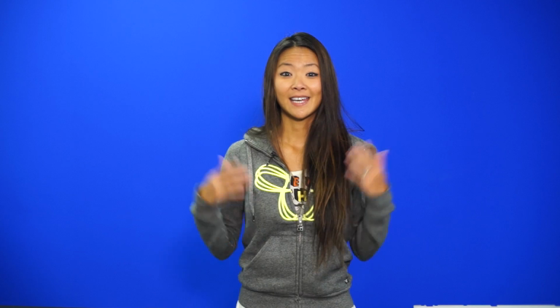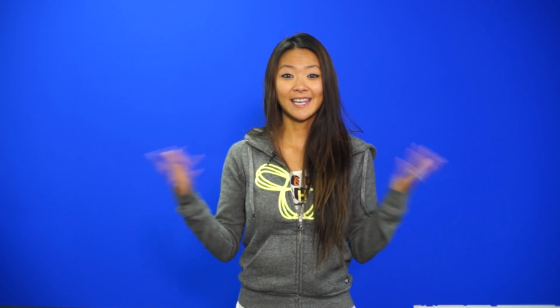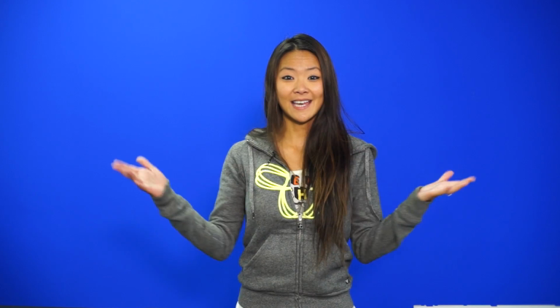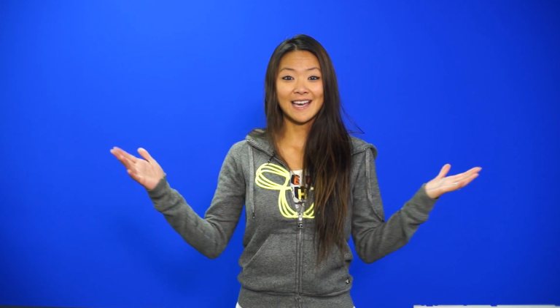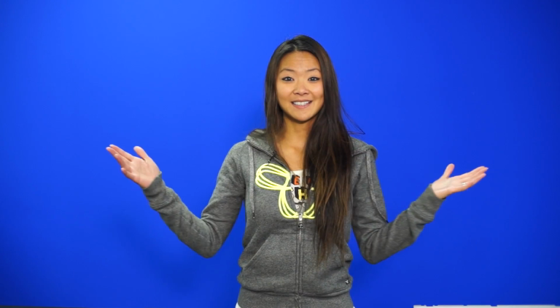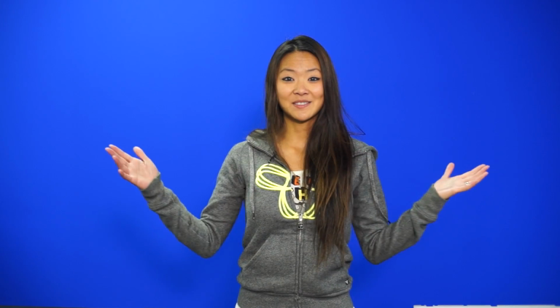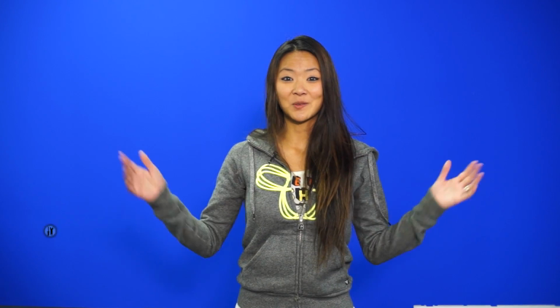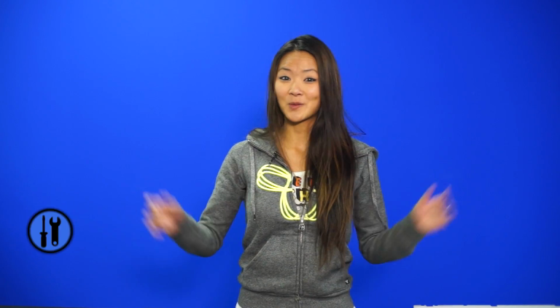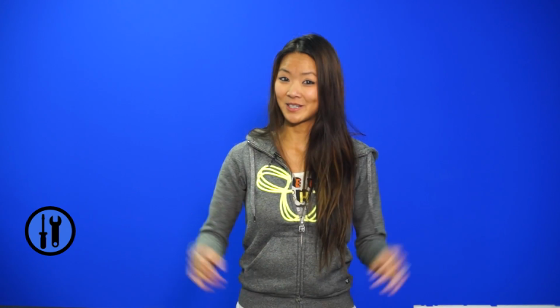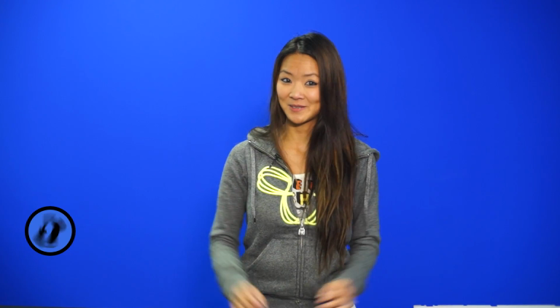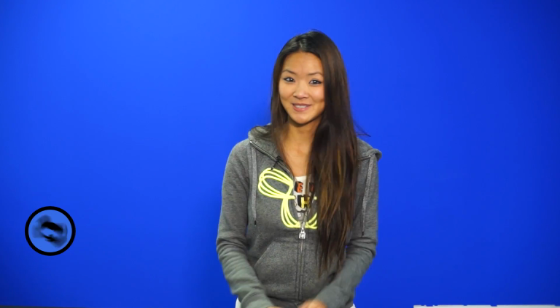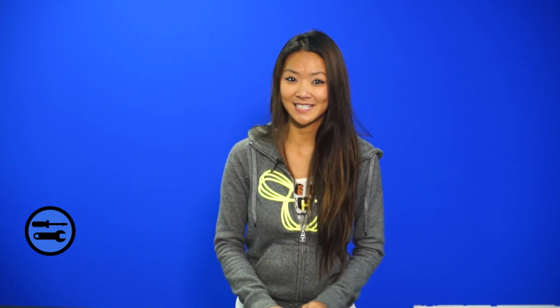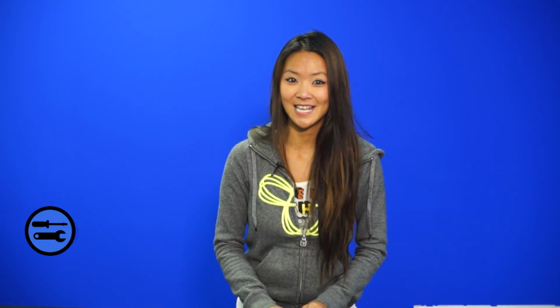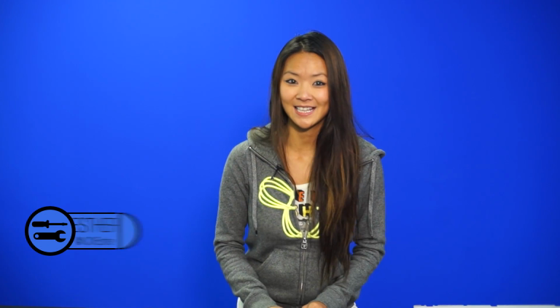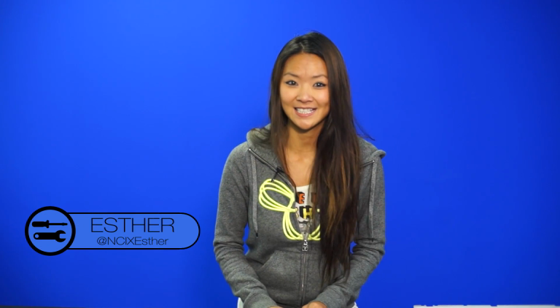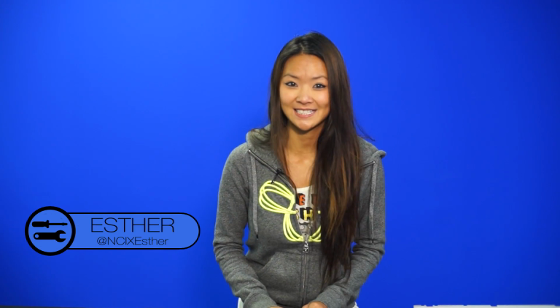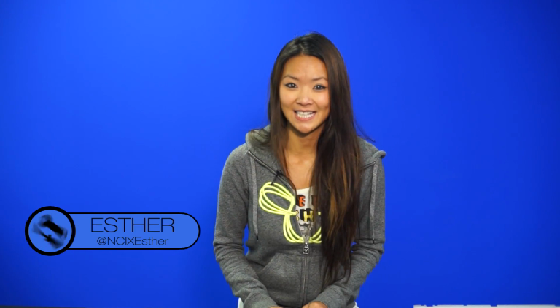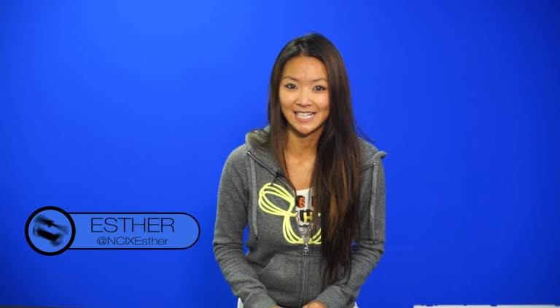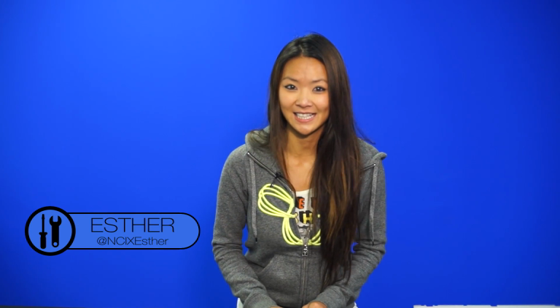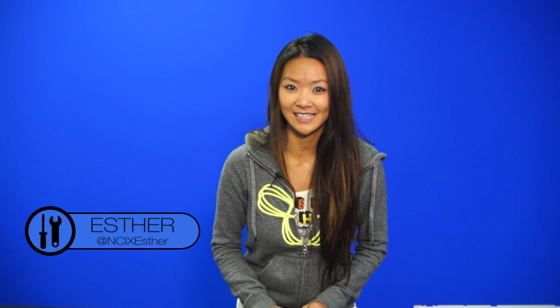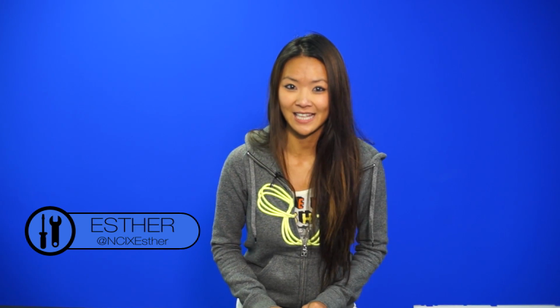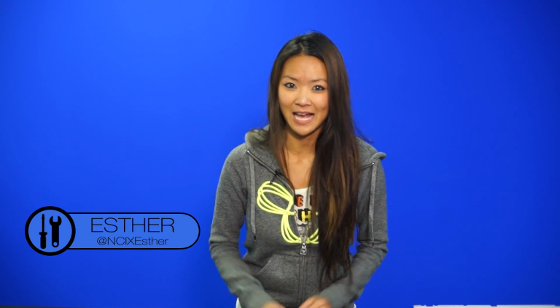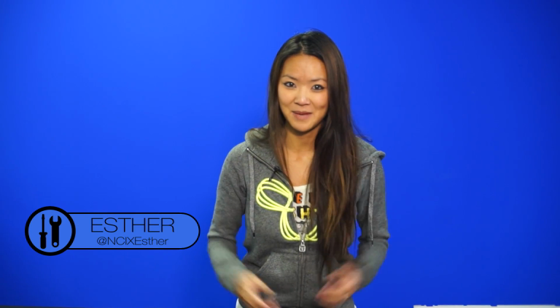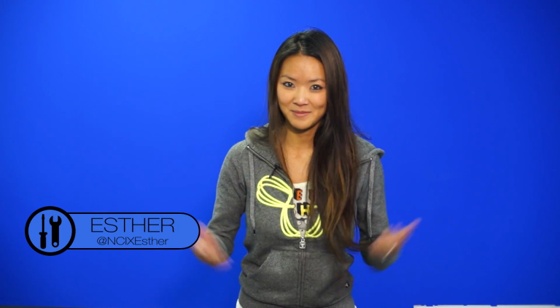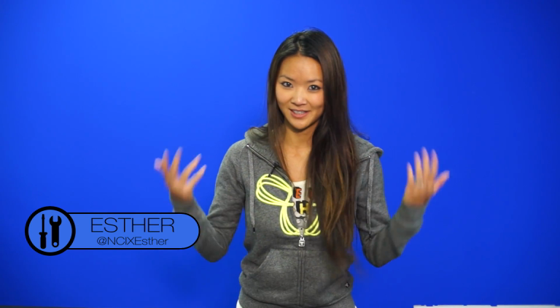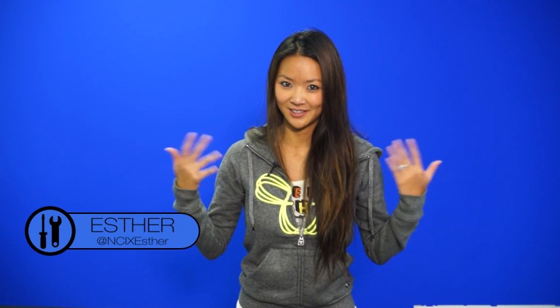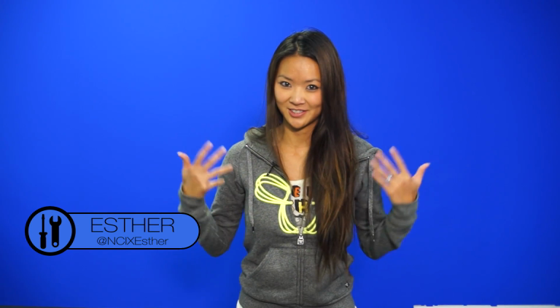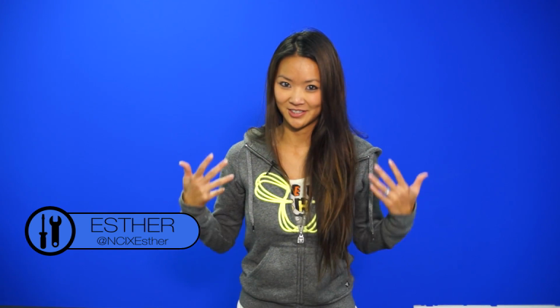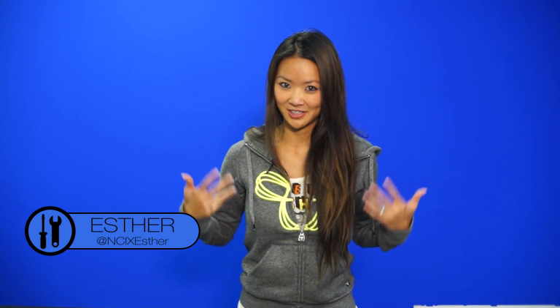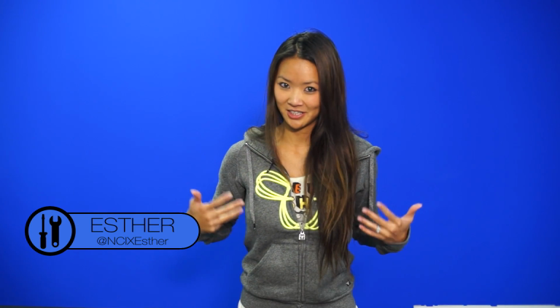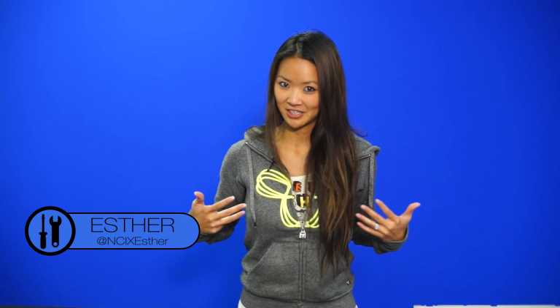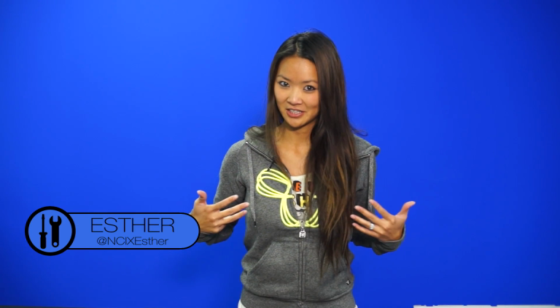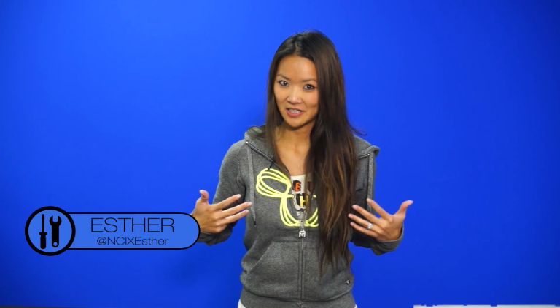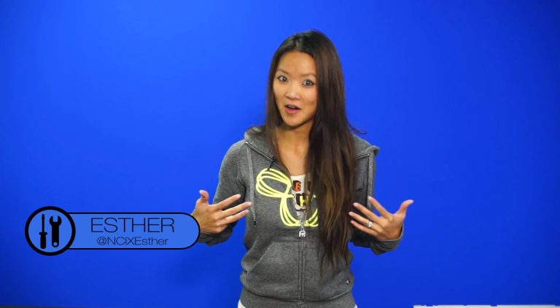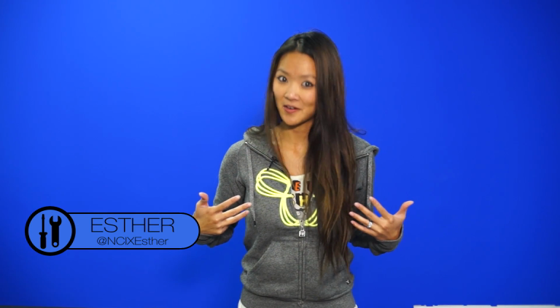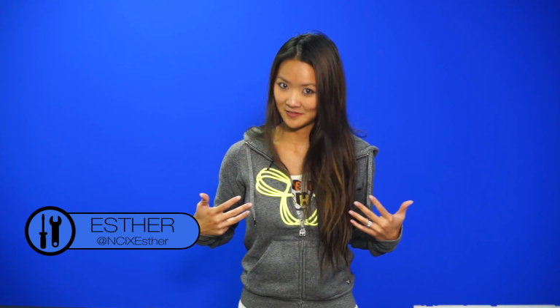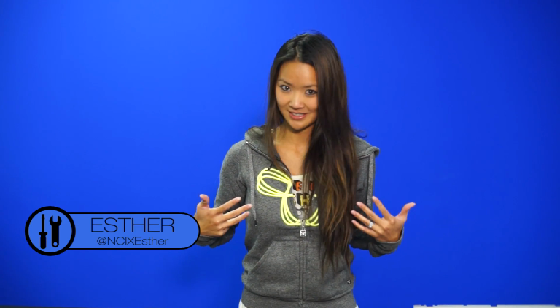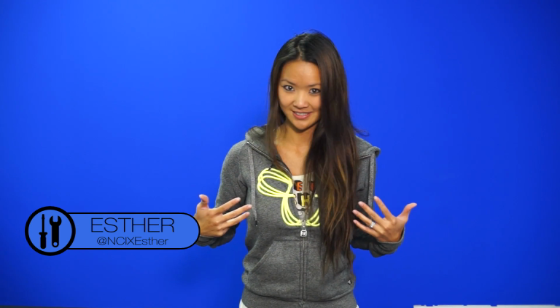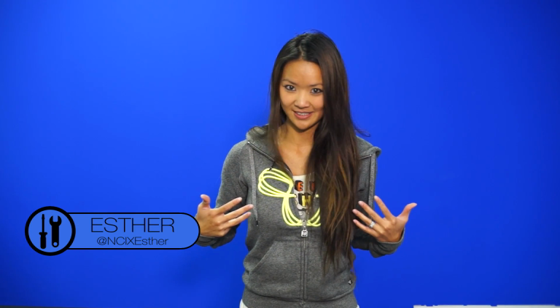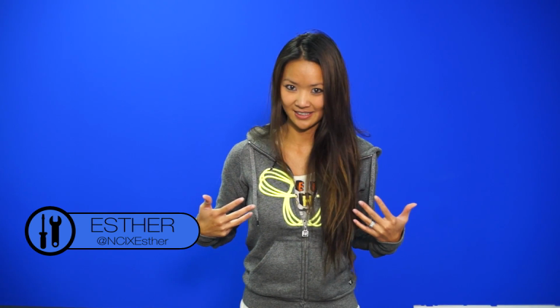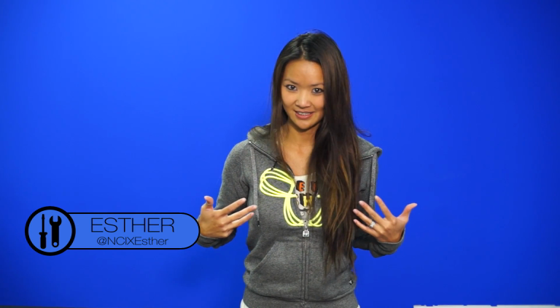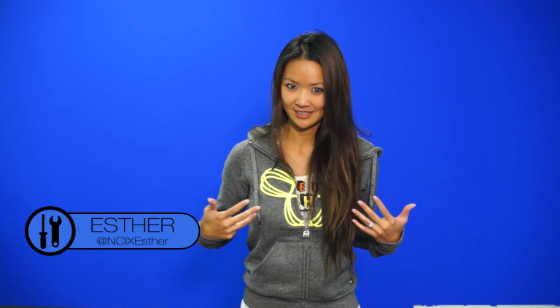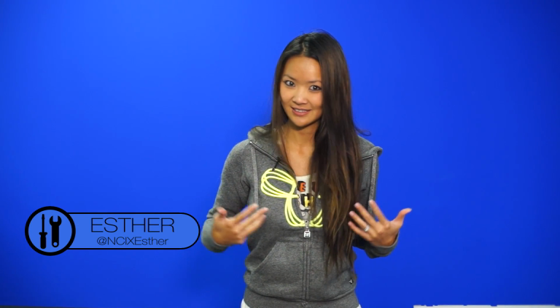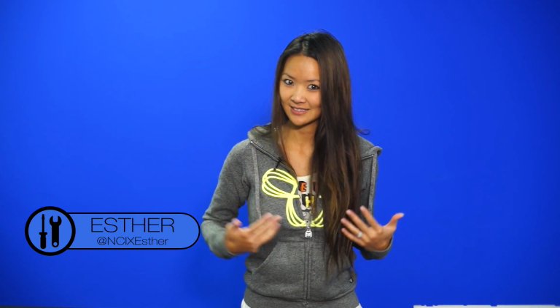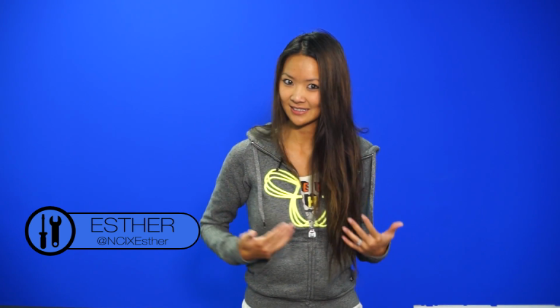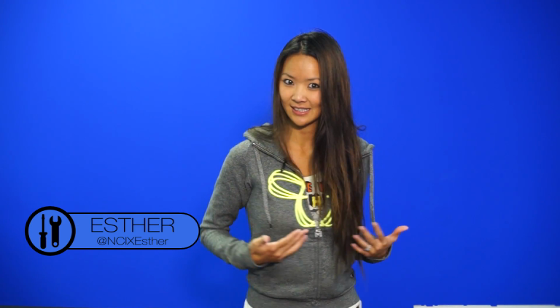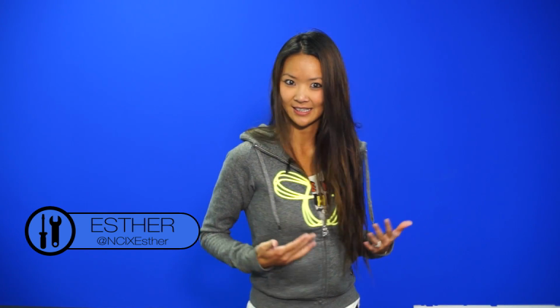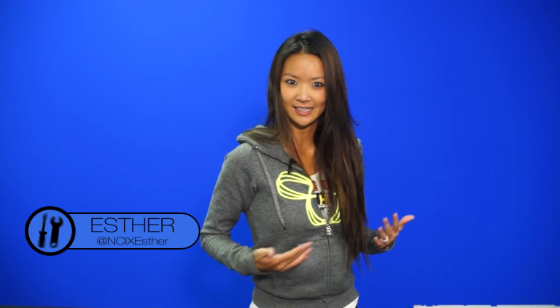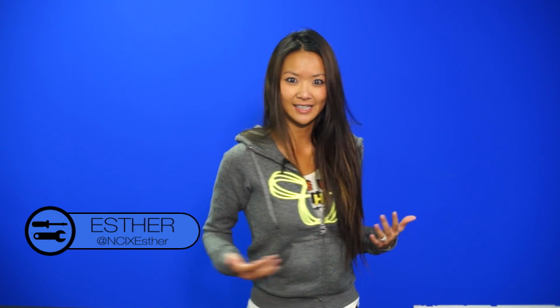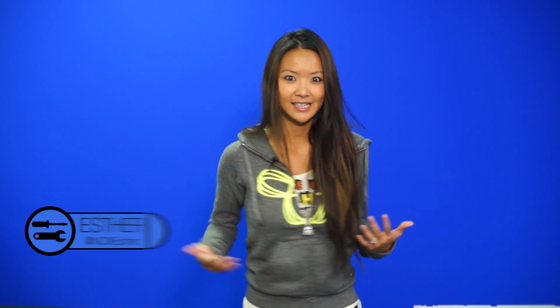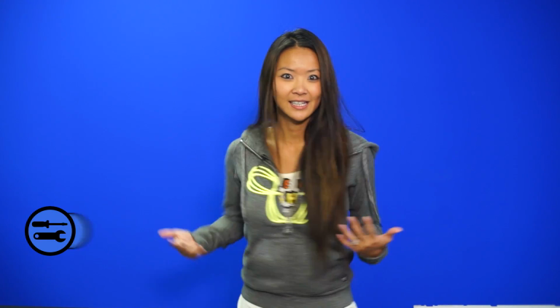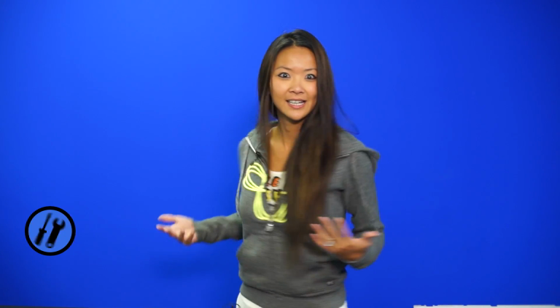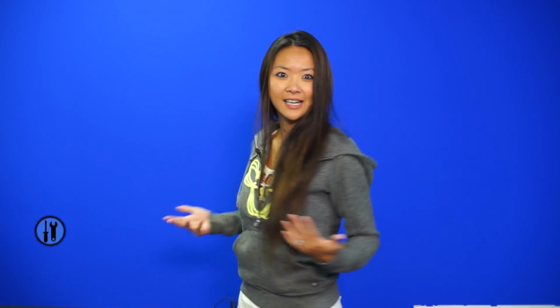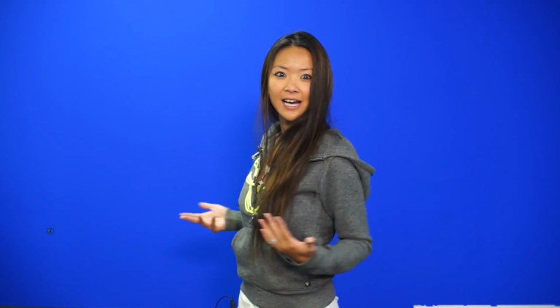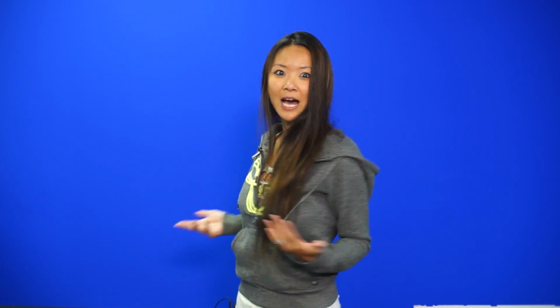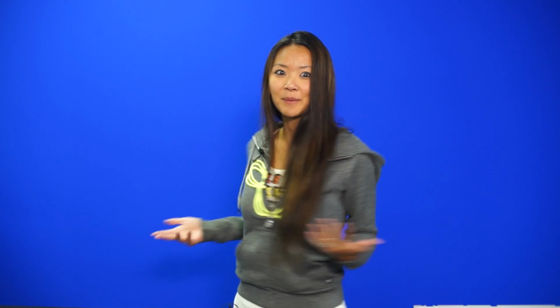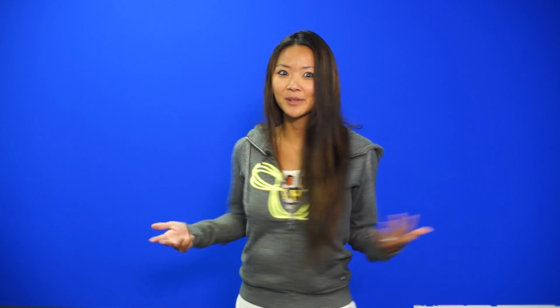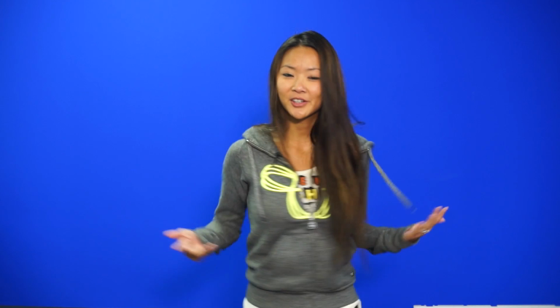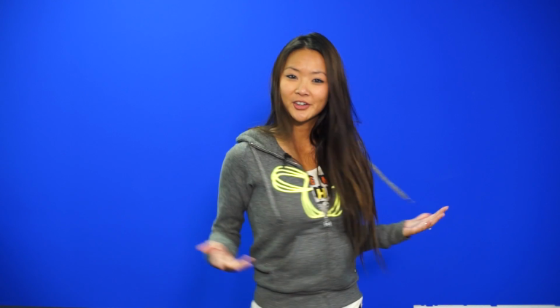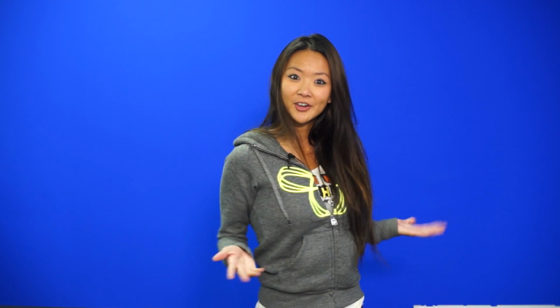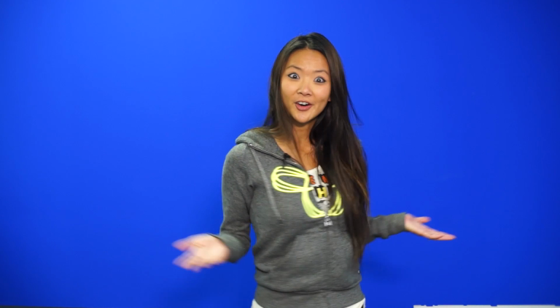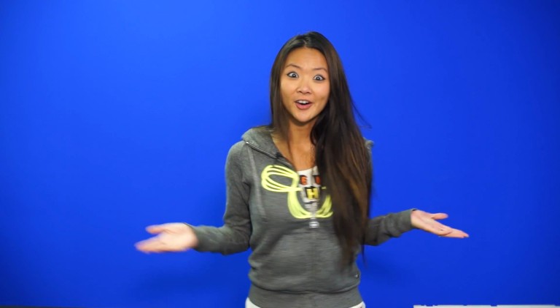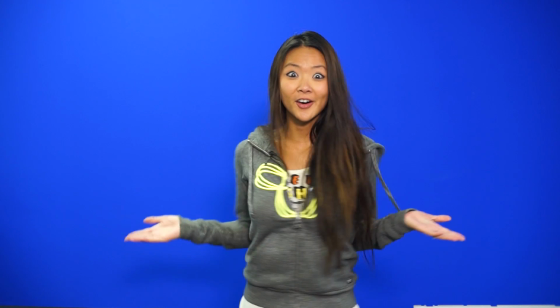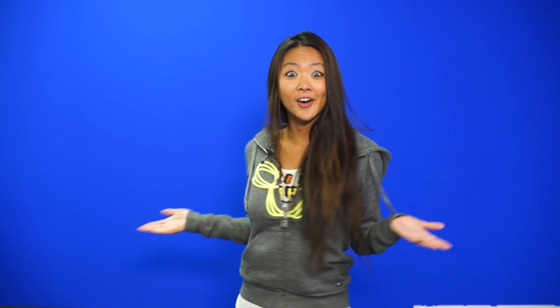Hey guys! Welcome to Netlink Daily, I'm Esther — obviously, I'm a girl.